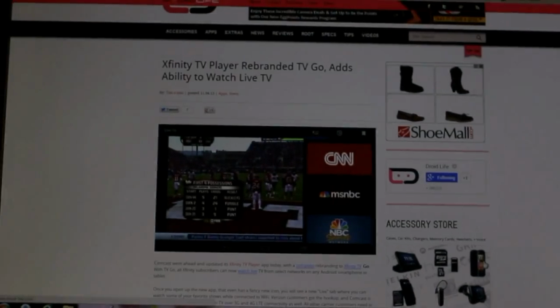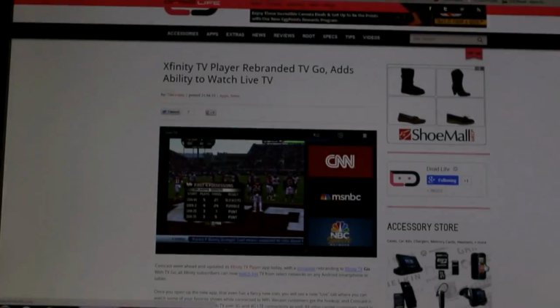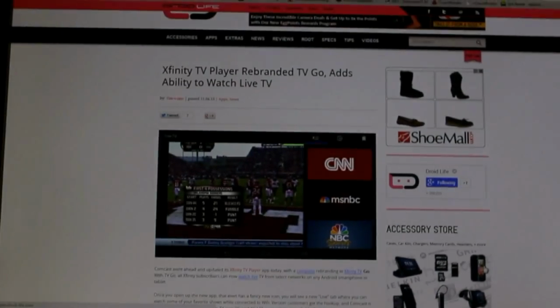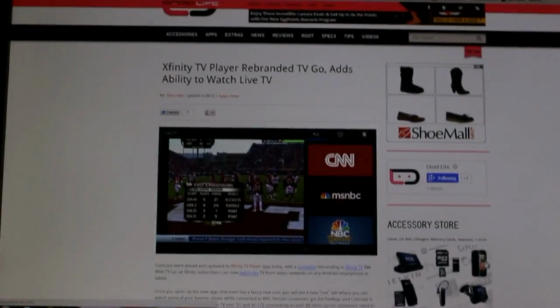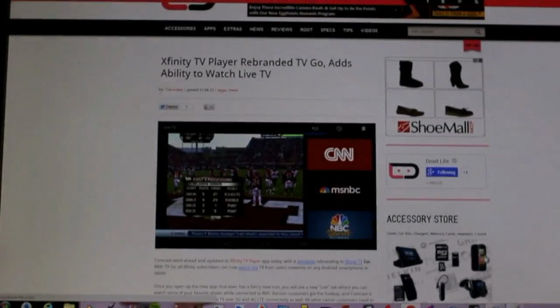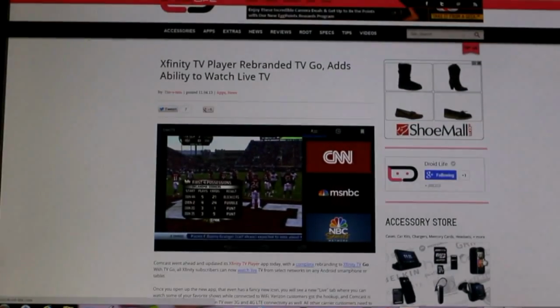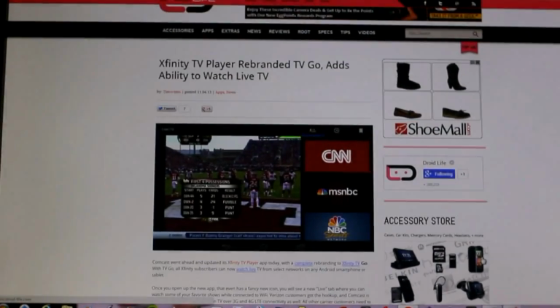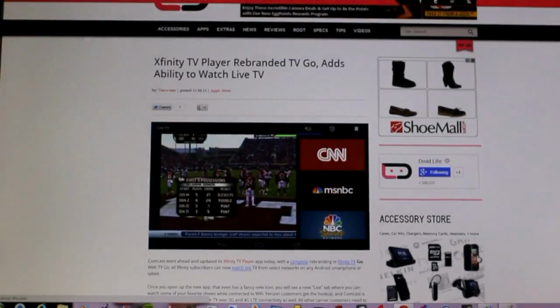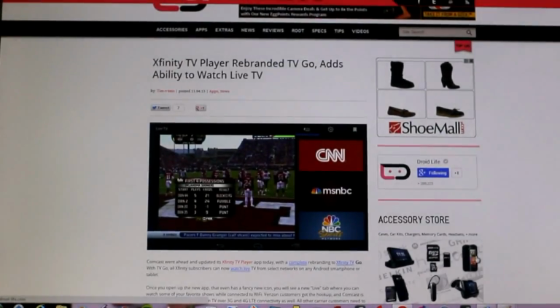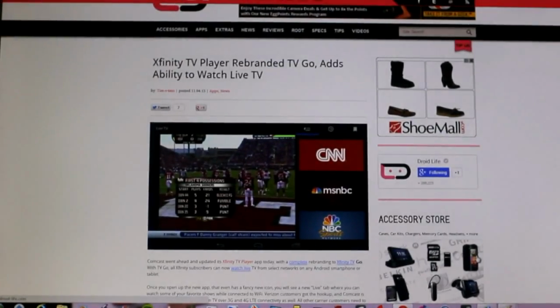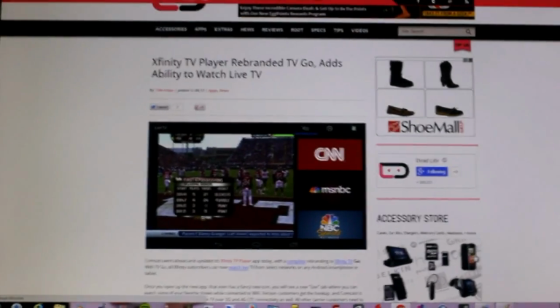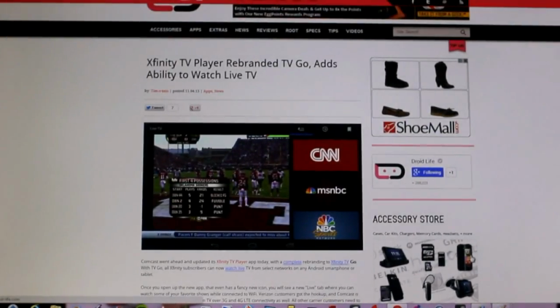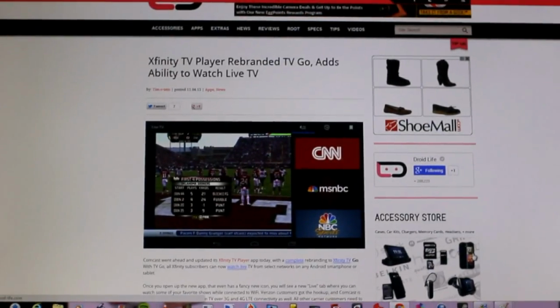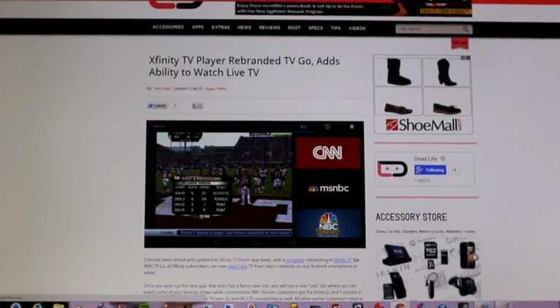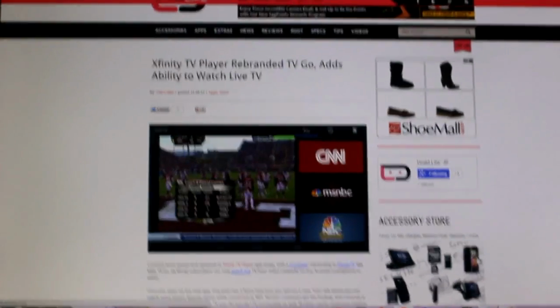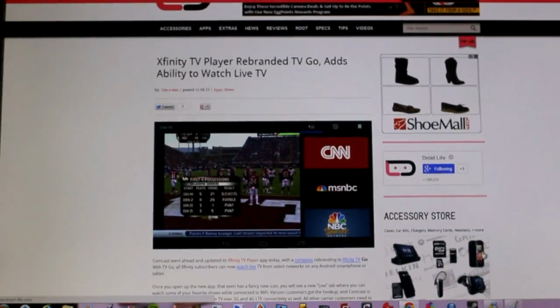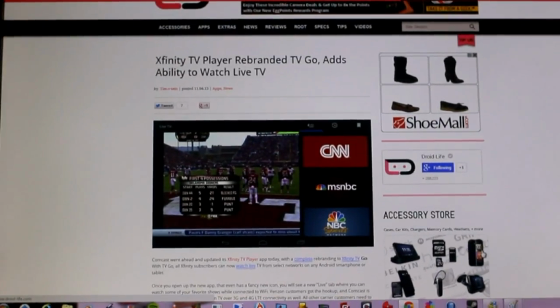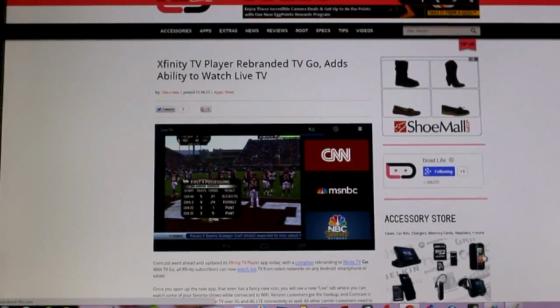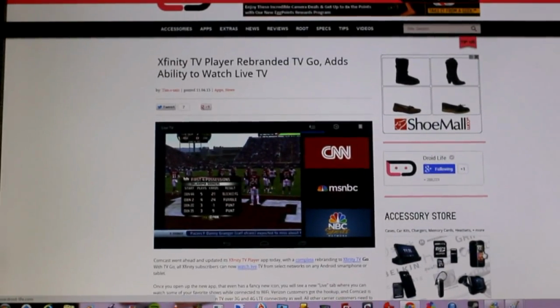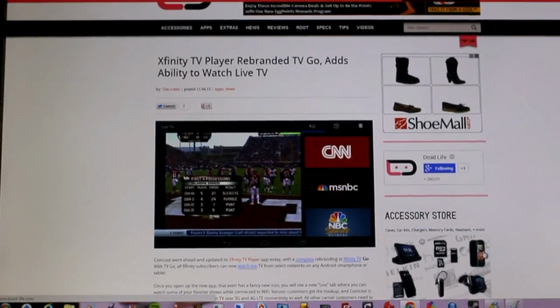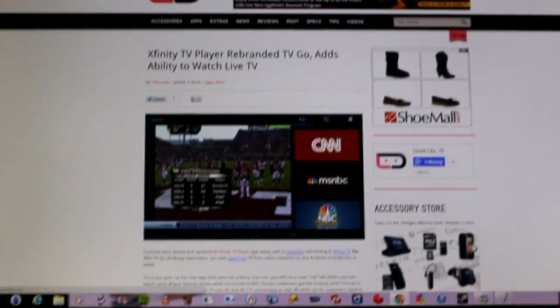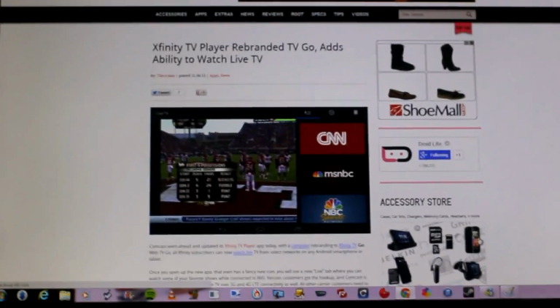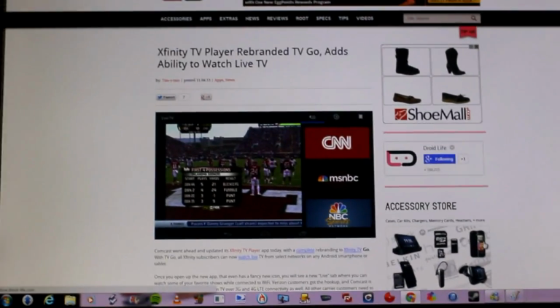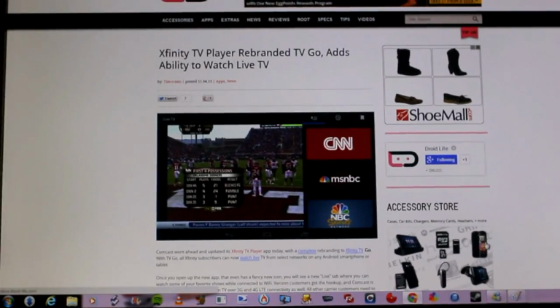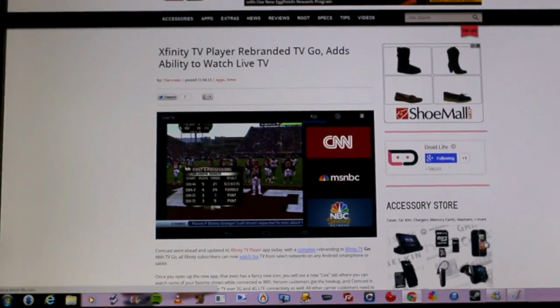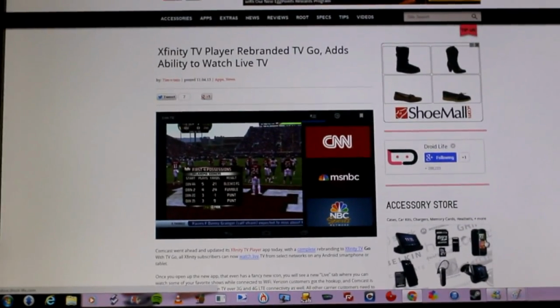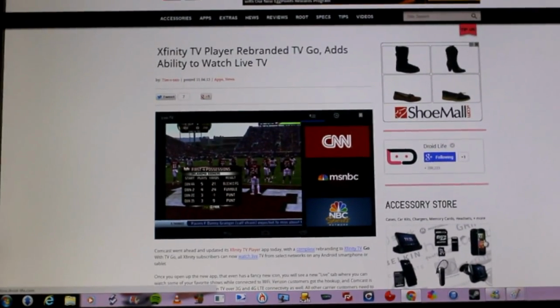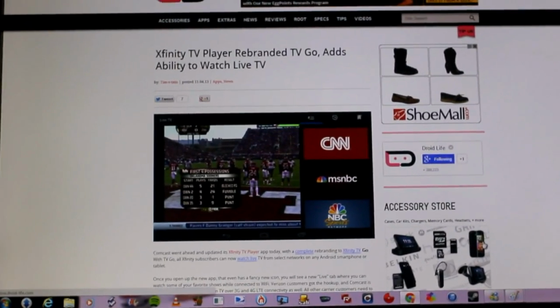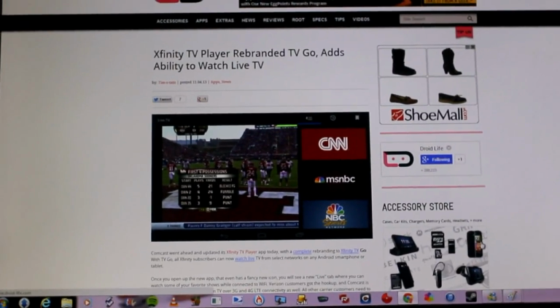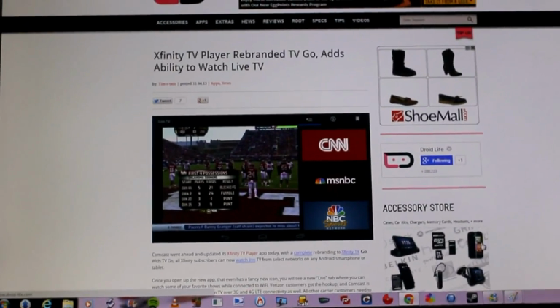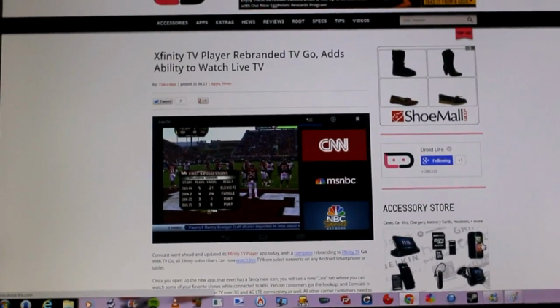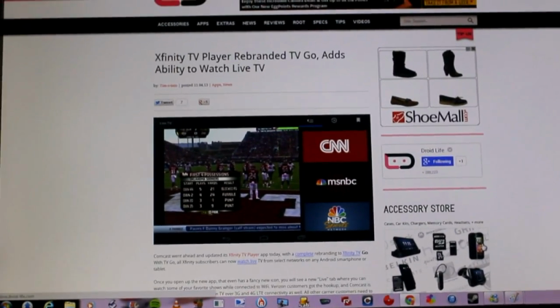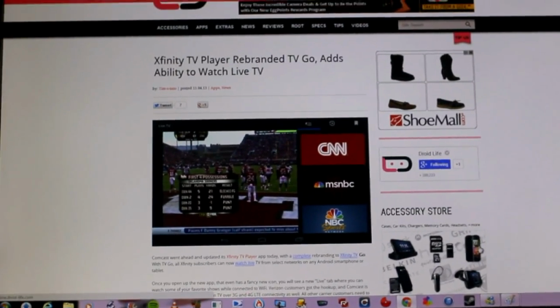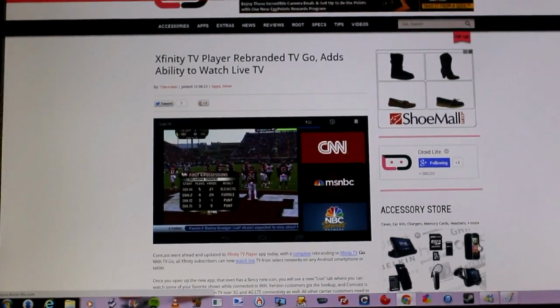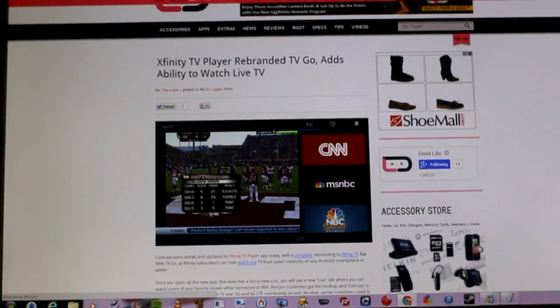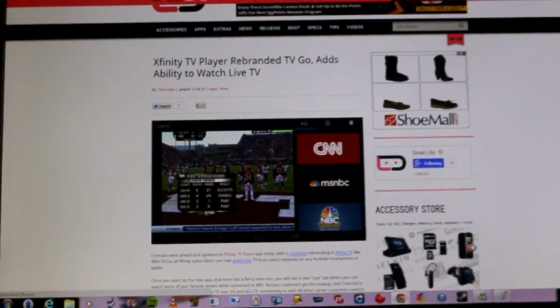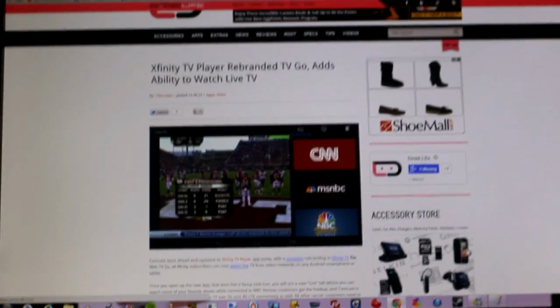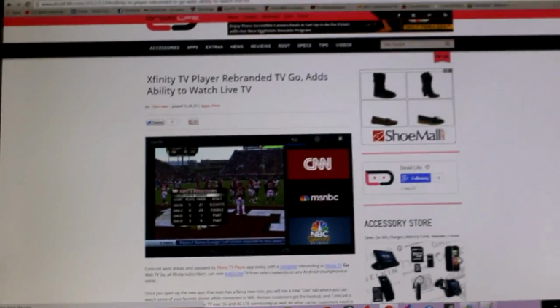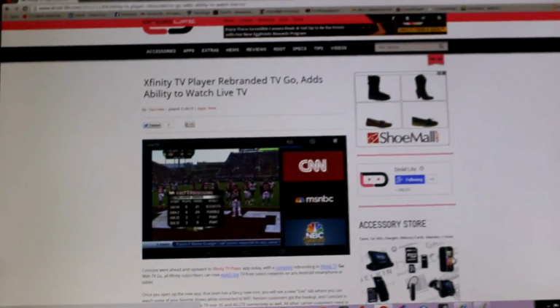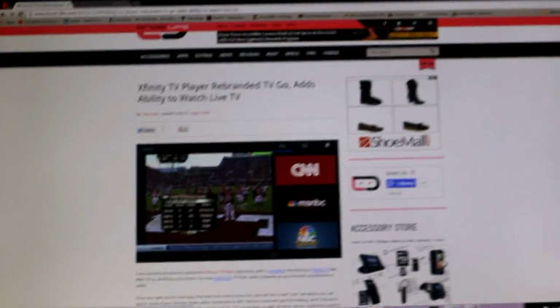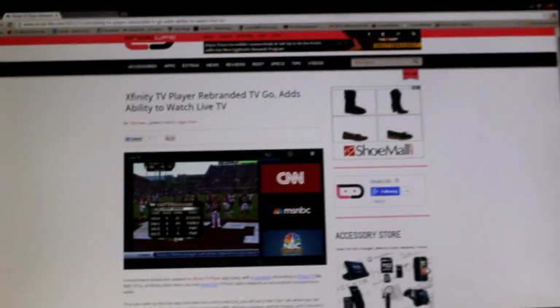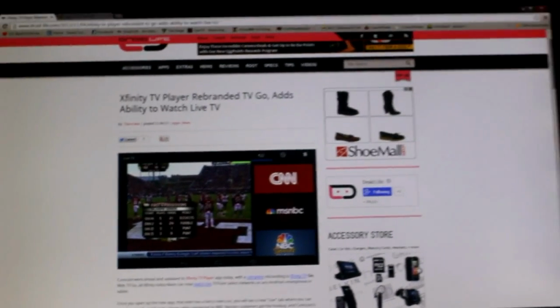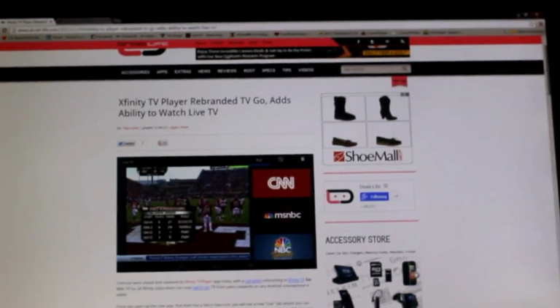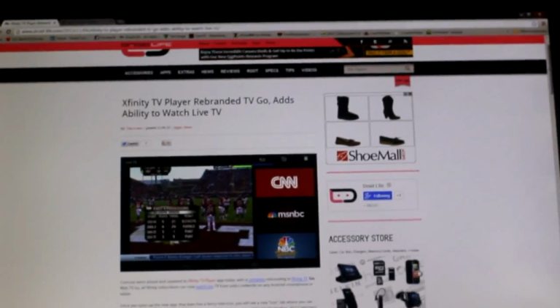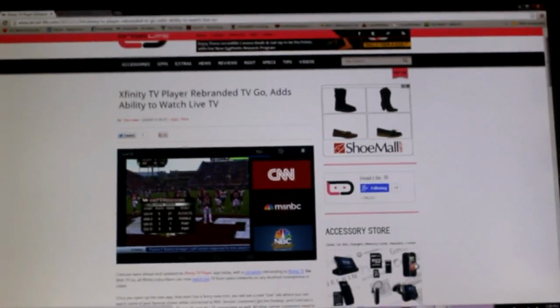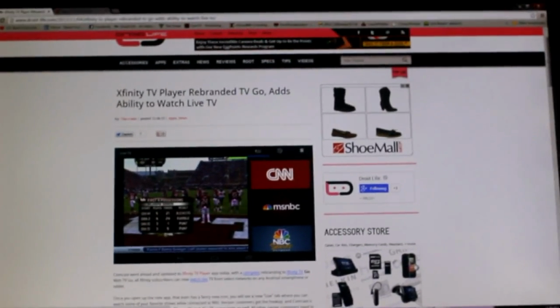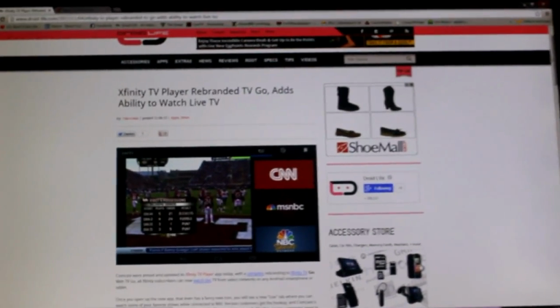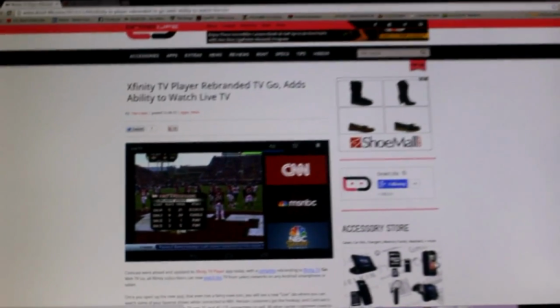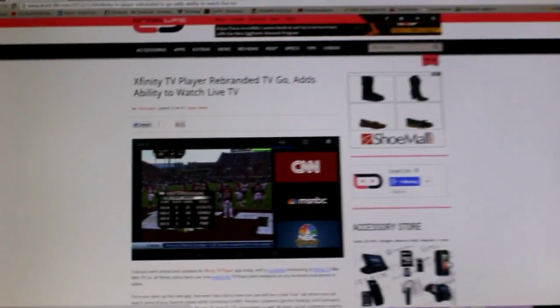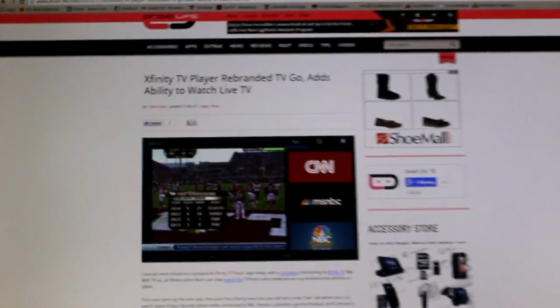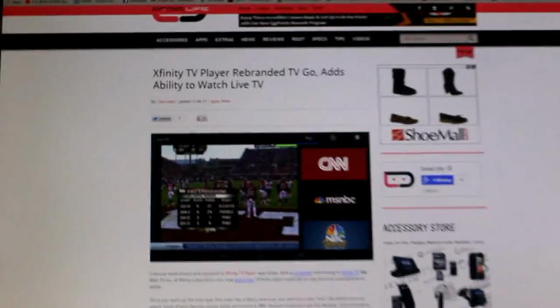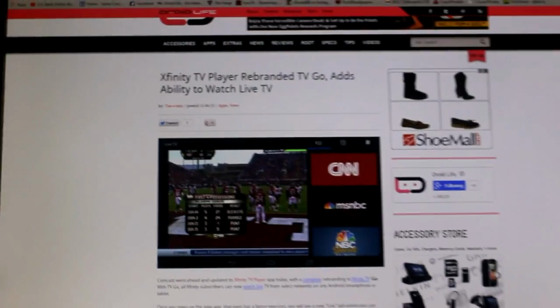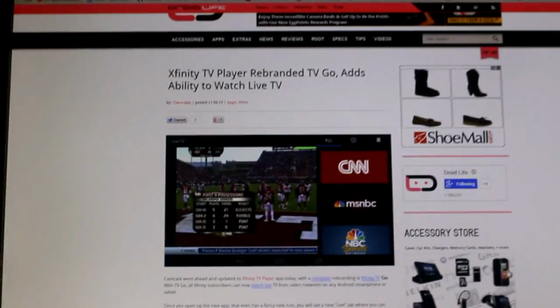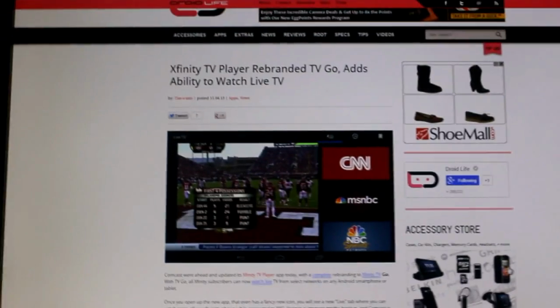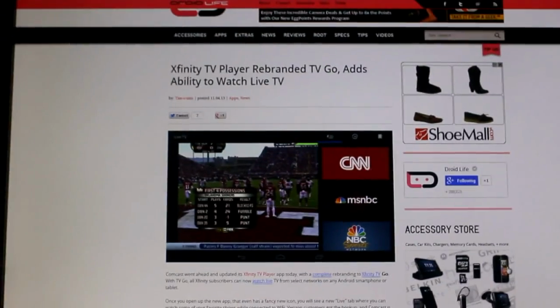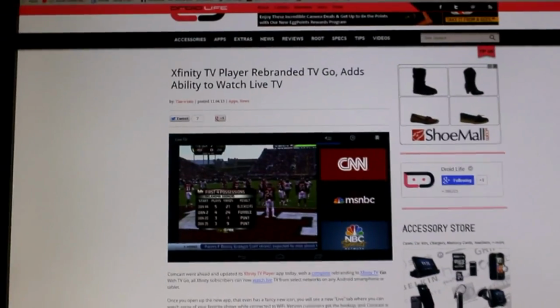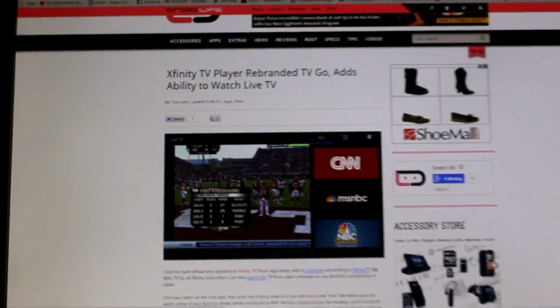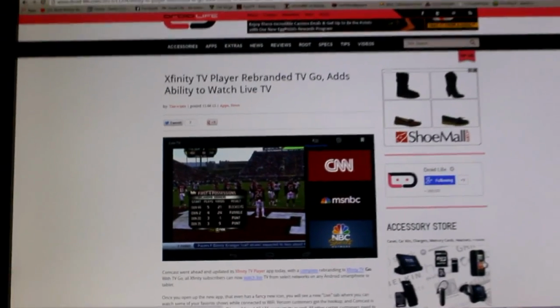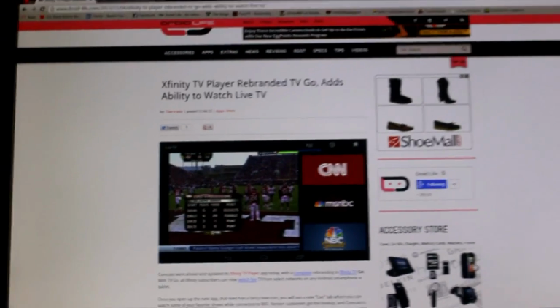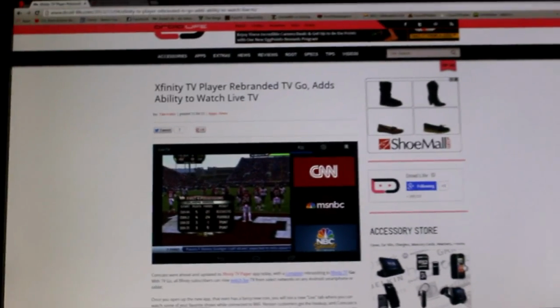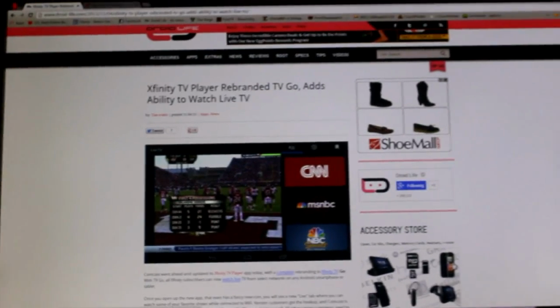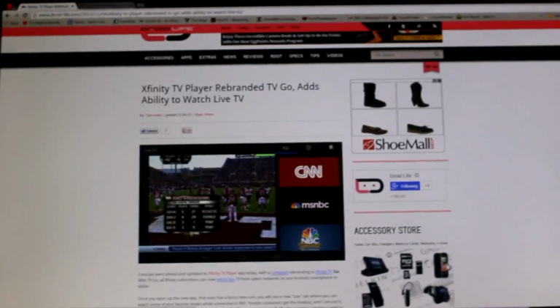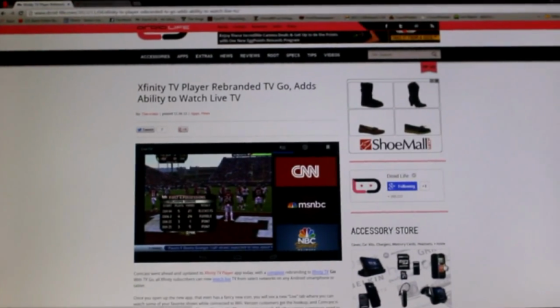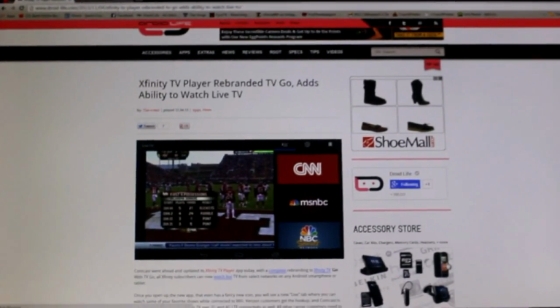What's going on YouTube? Teklos here, just giving you guys an update video. This one is going to be about the Xfinity TV player.